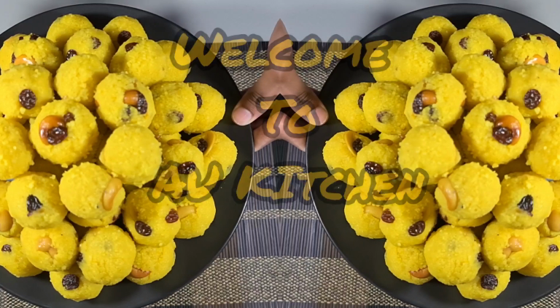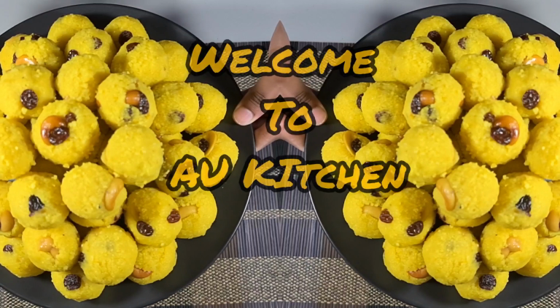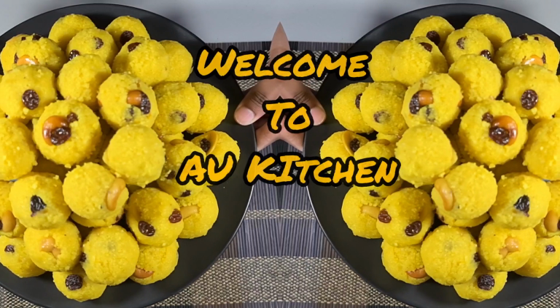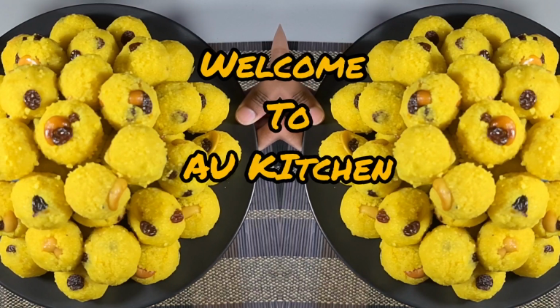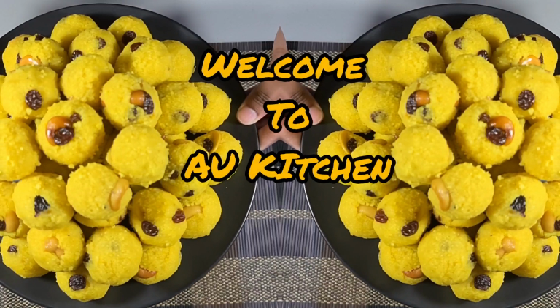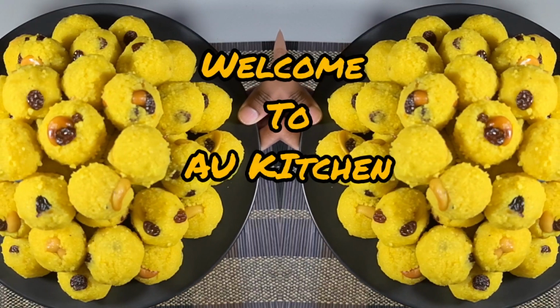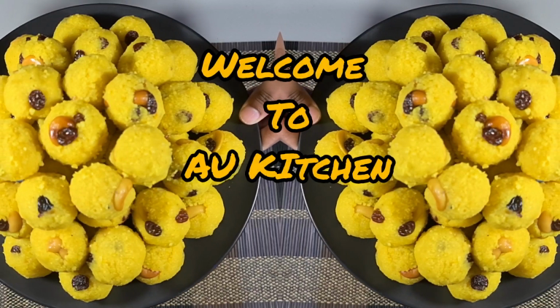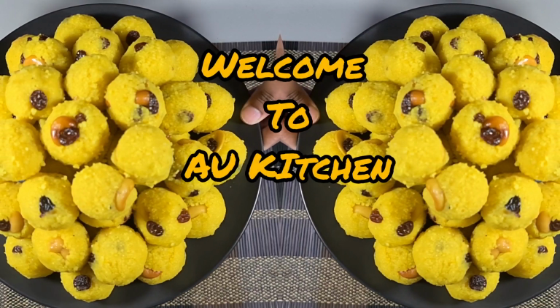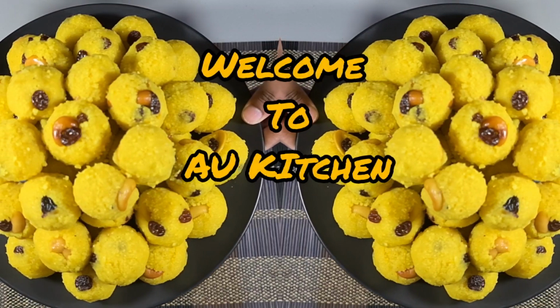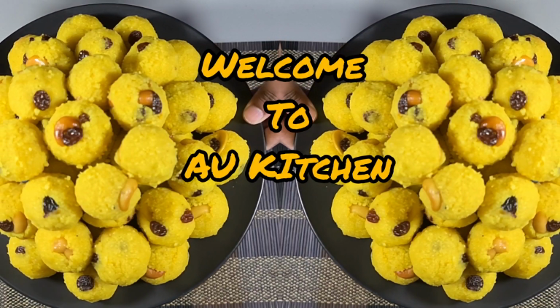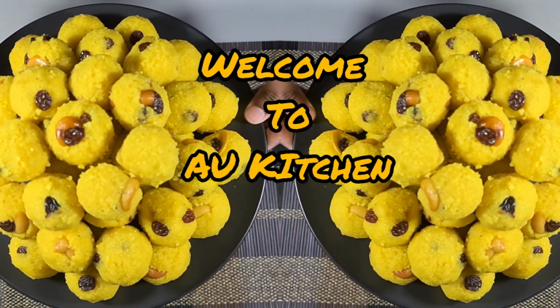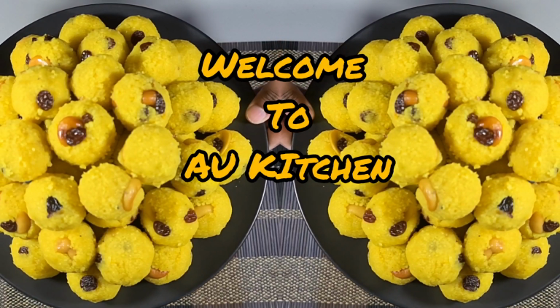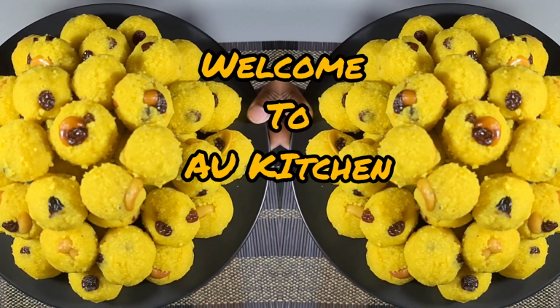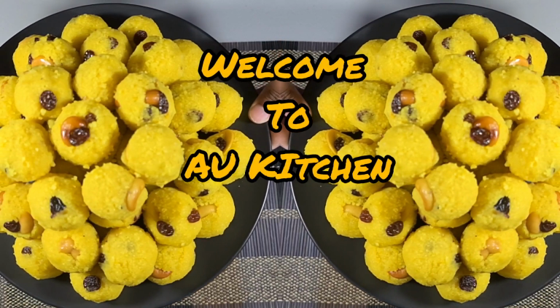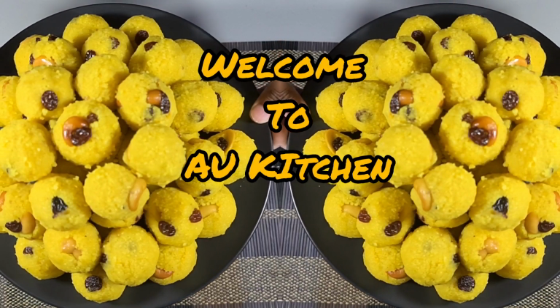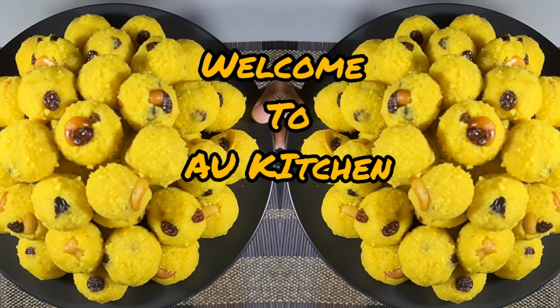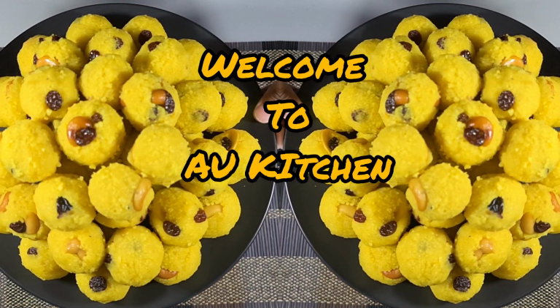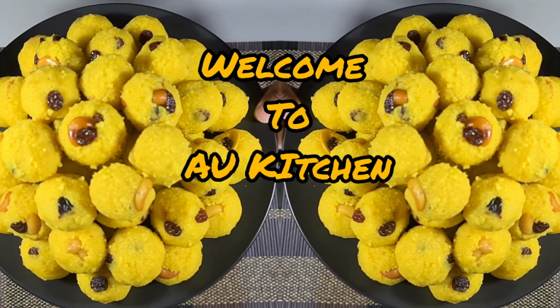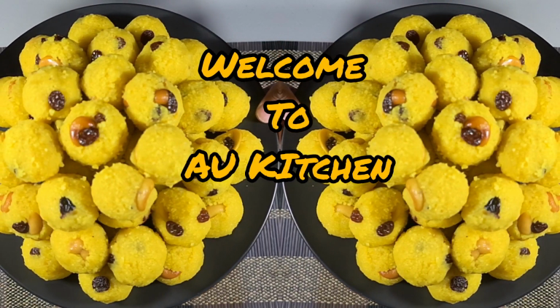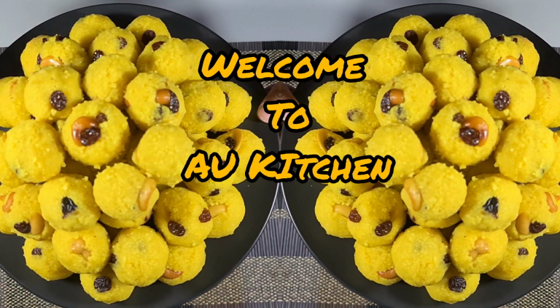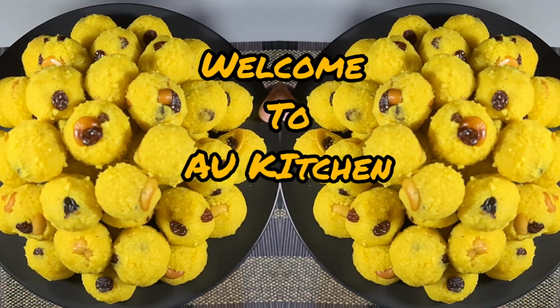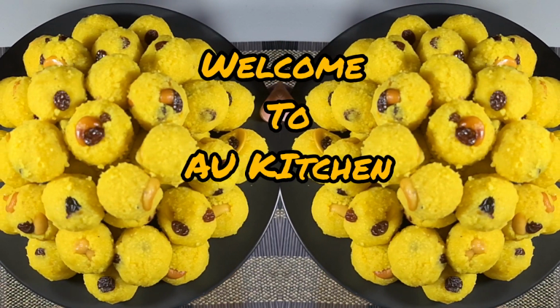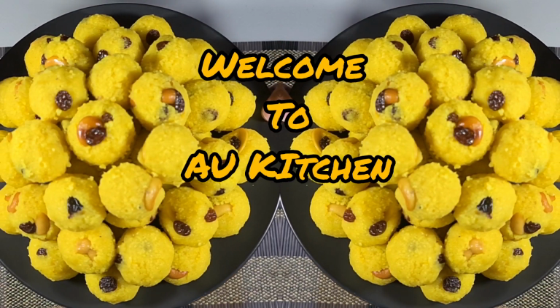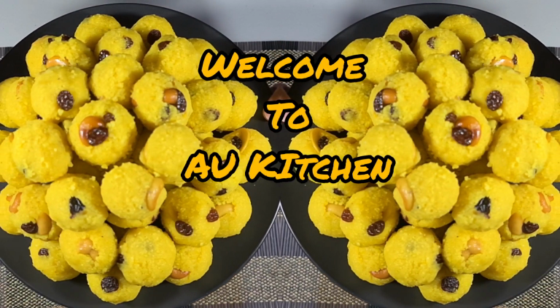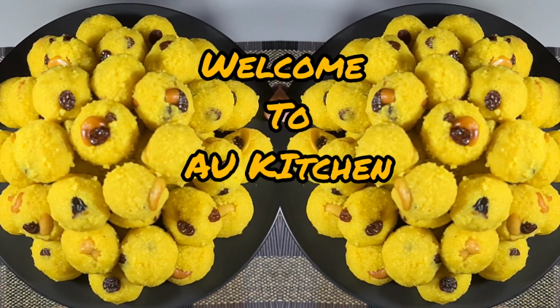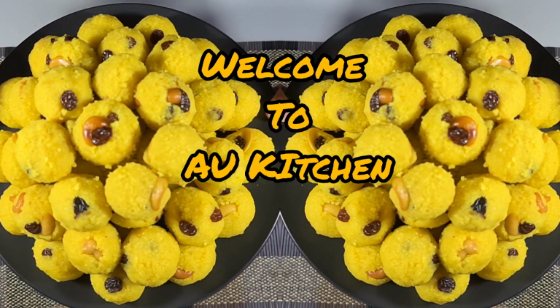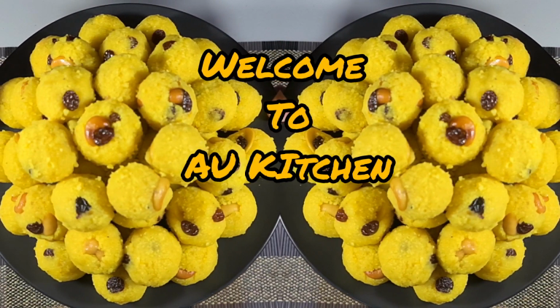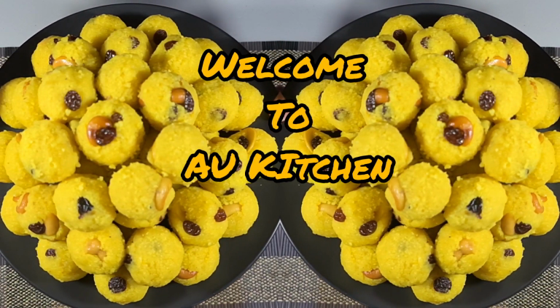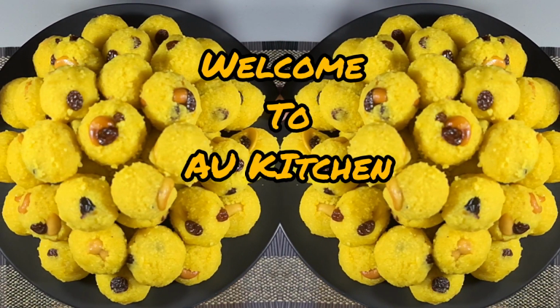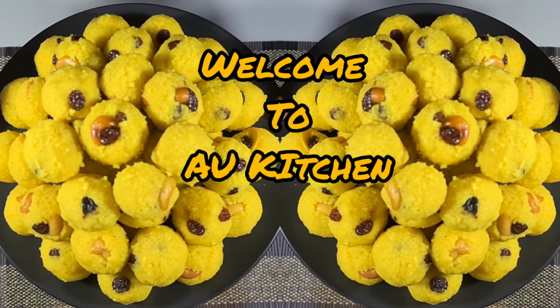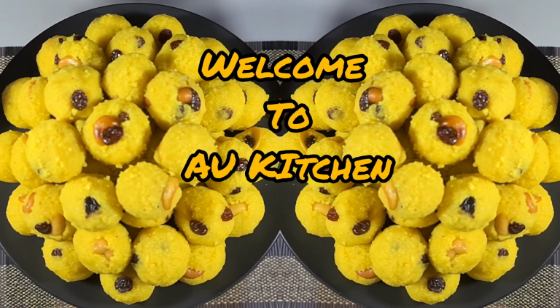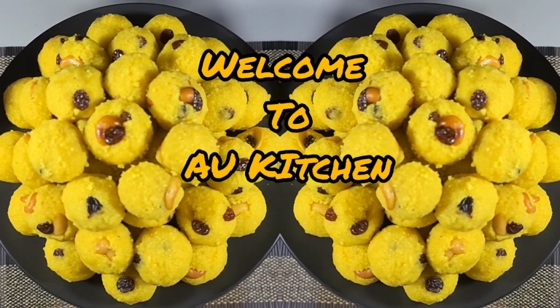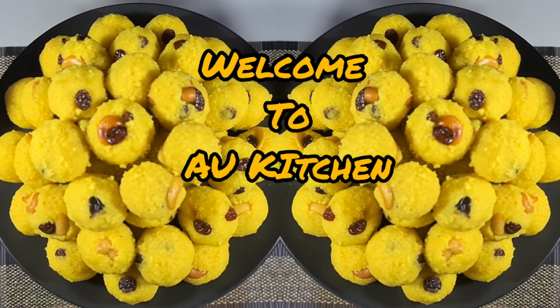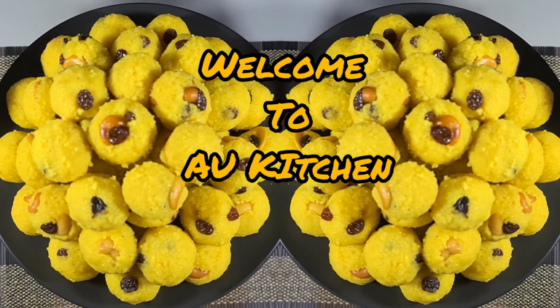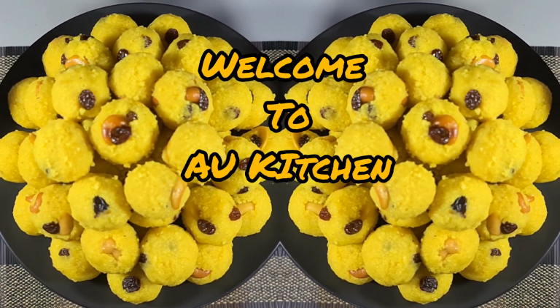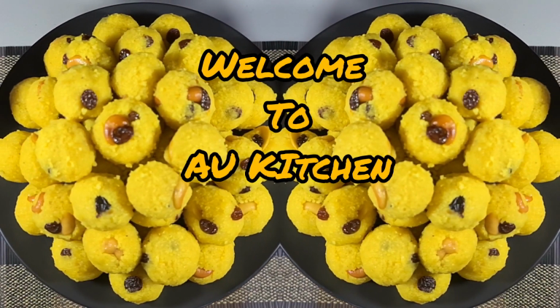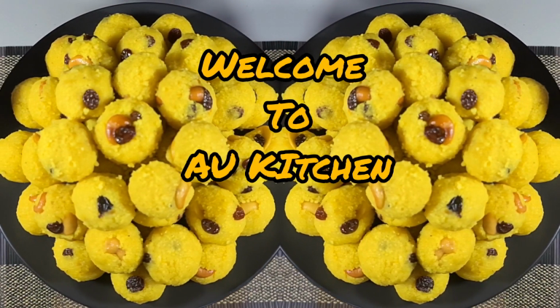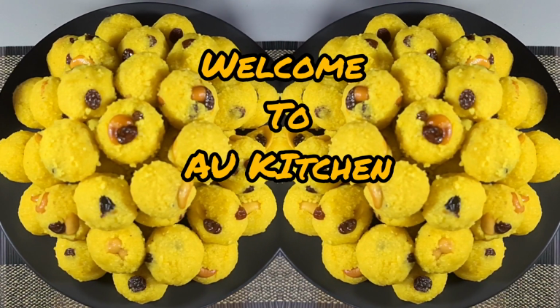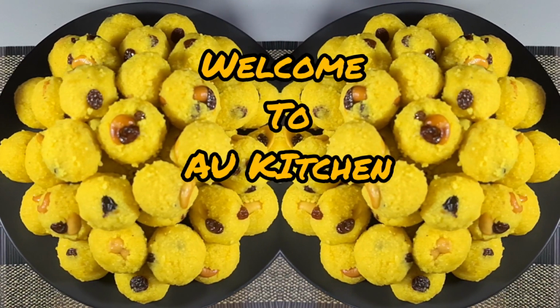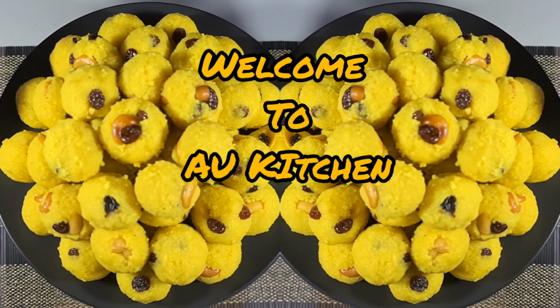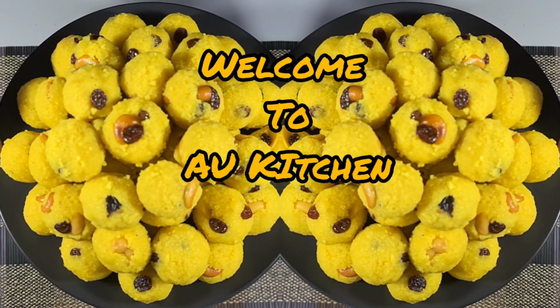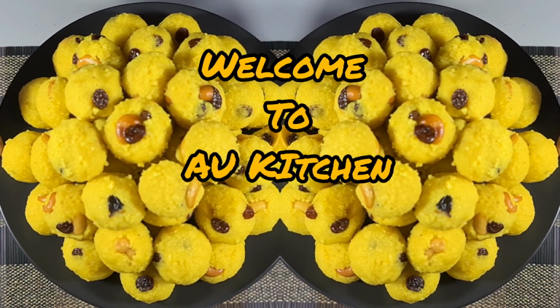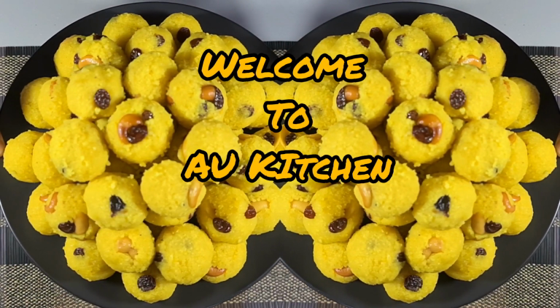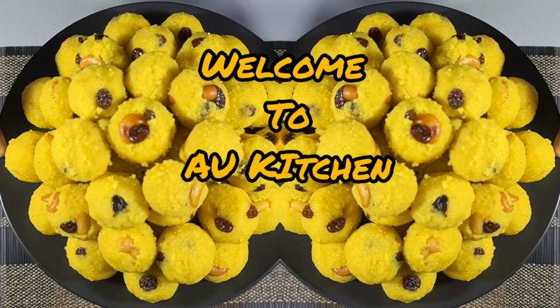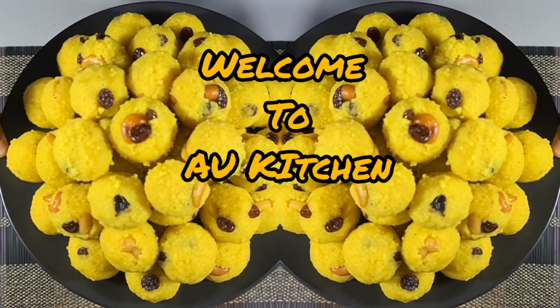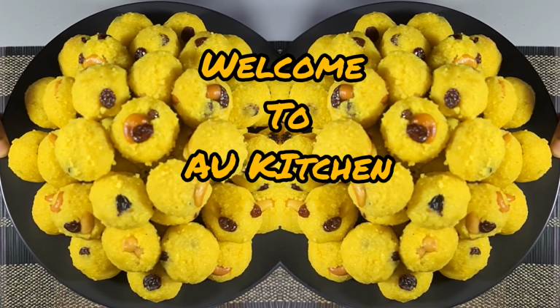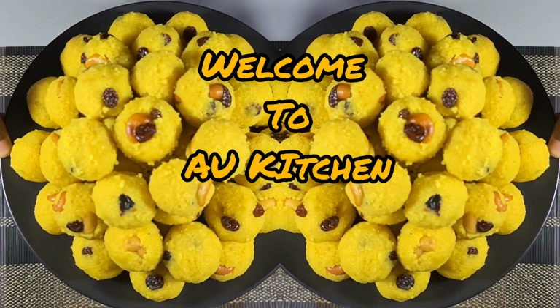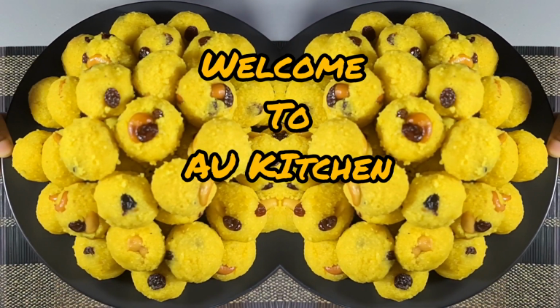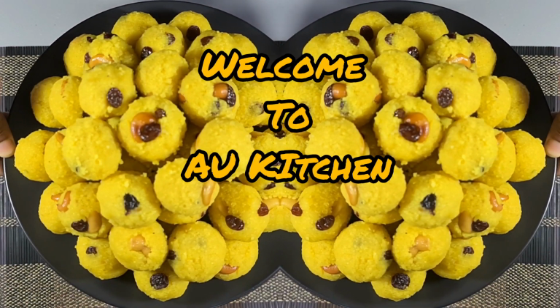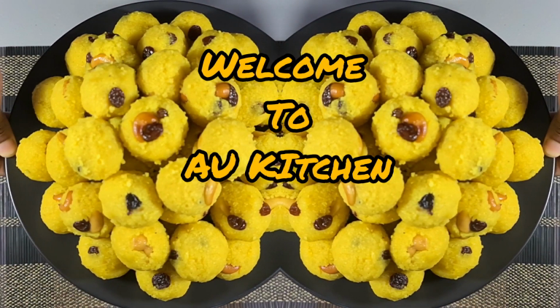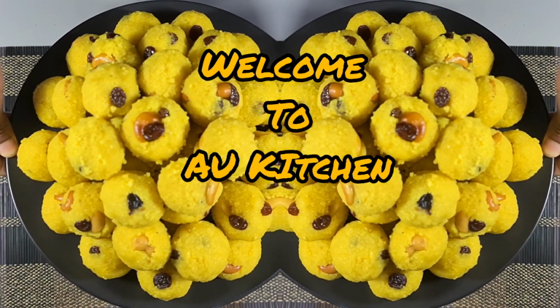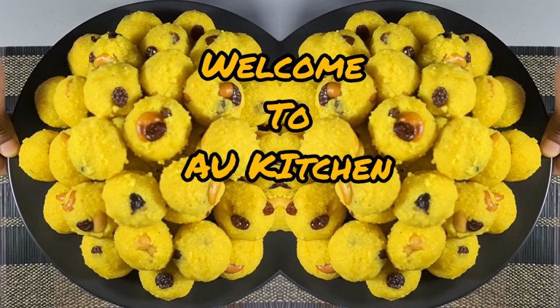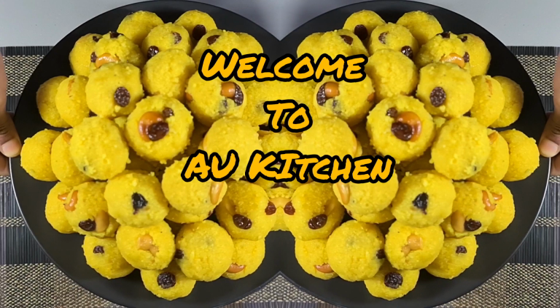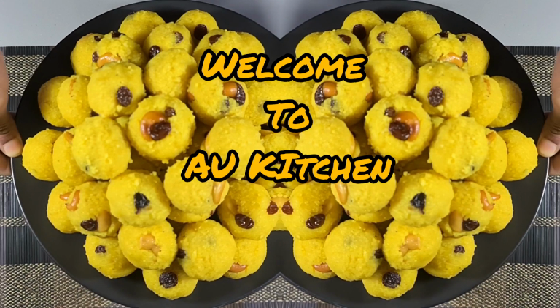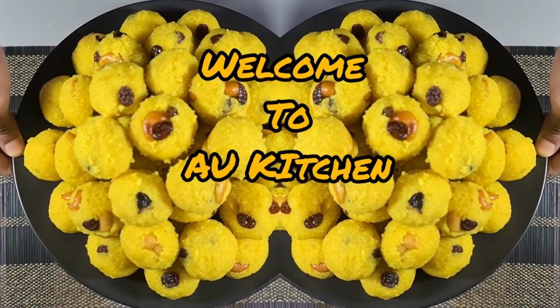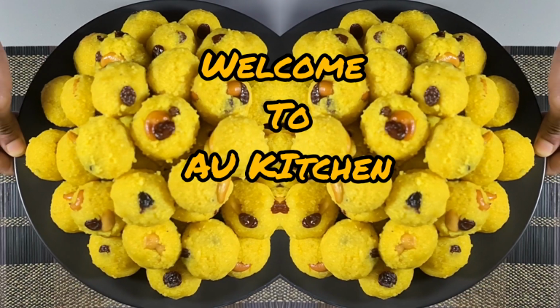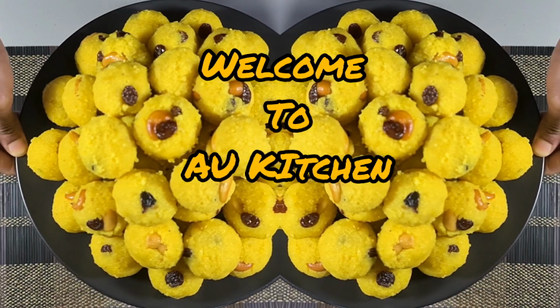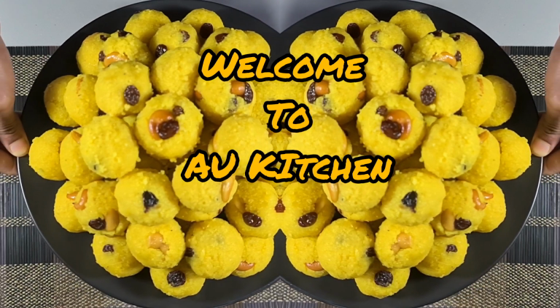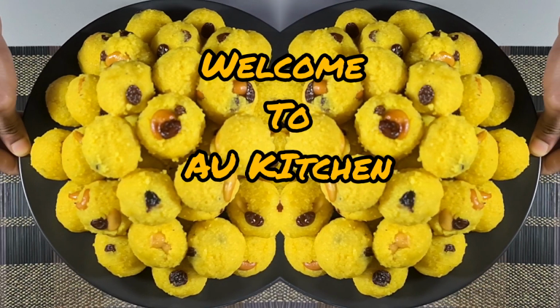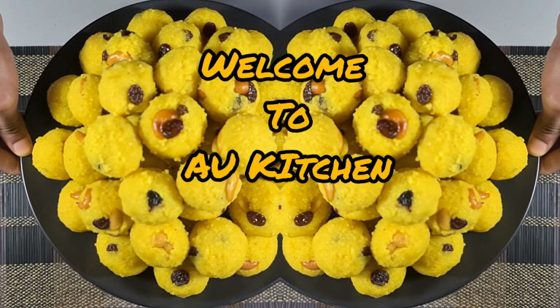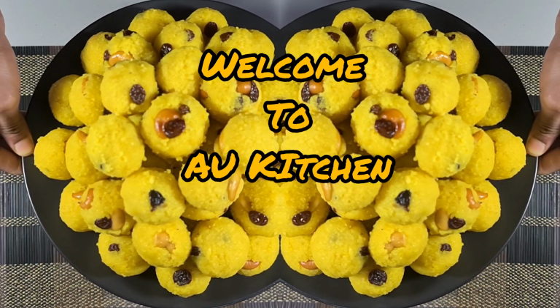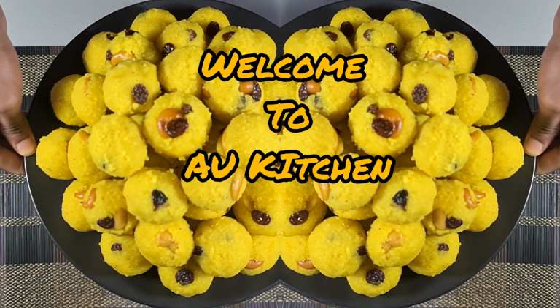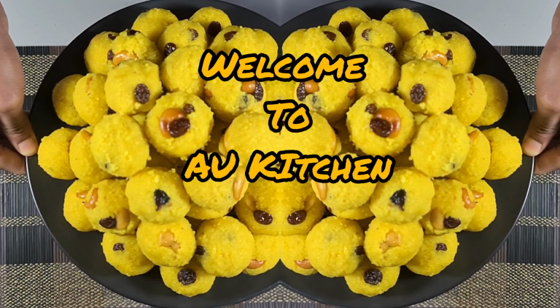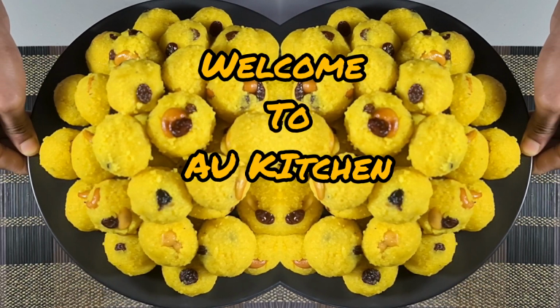Hi everyone, welcome to the kitchen. I am going to put a bread in the kitchen.